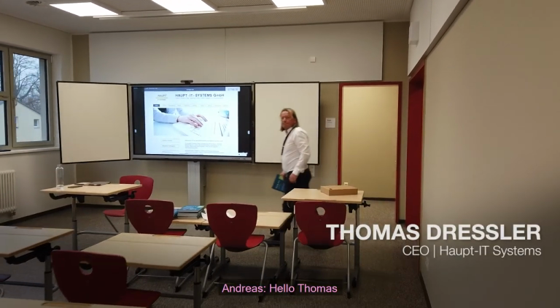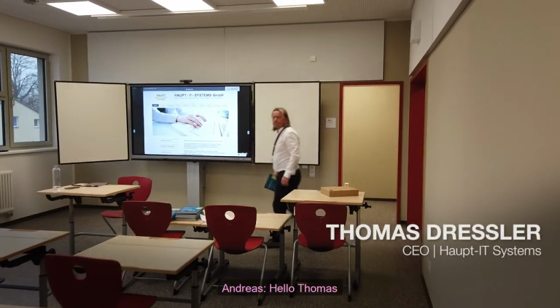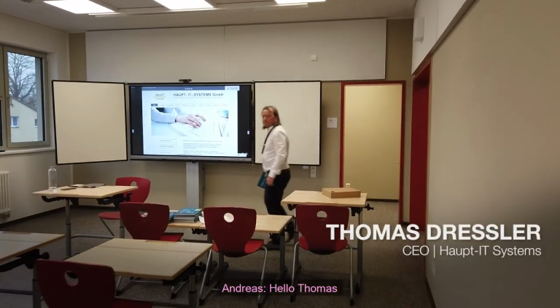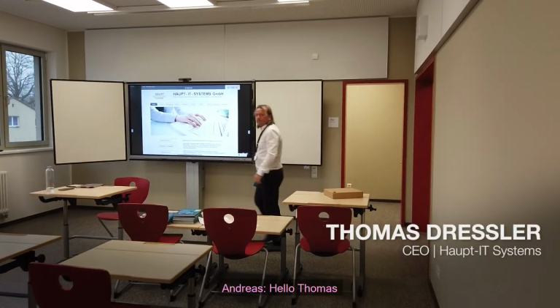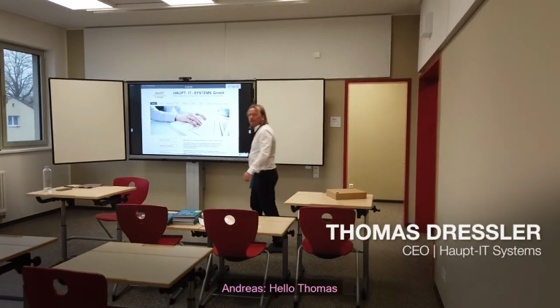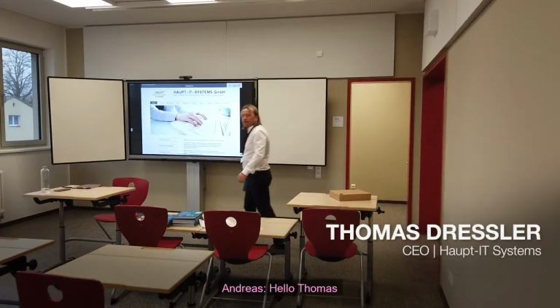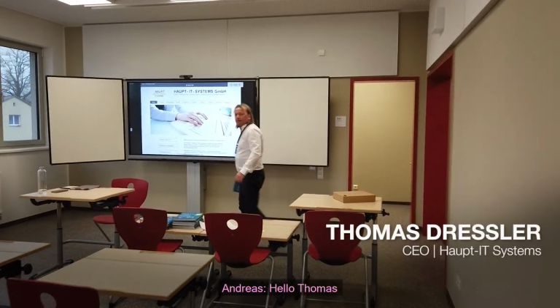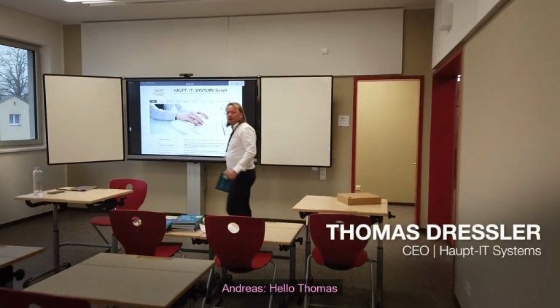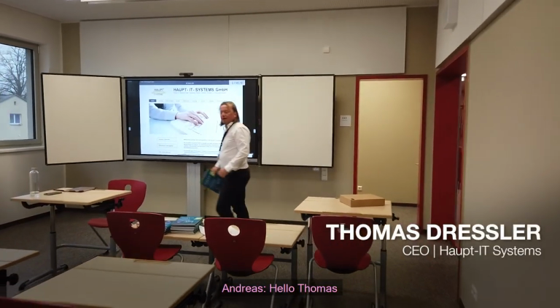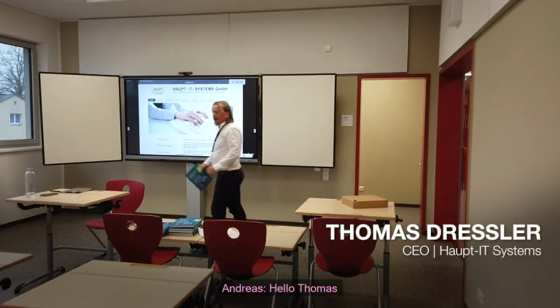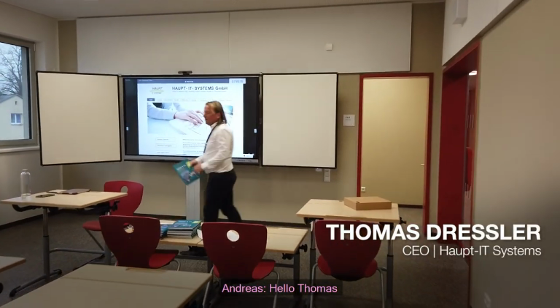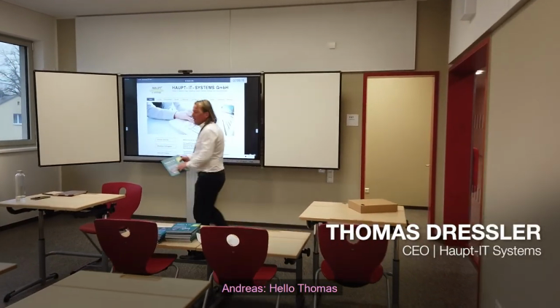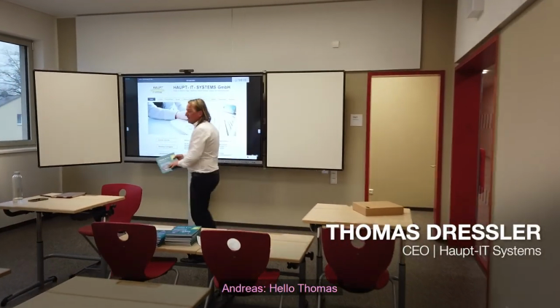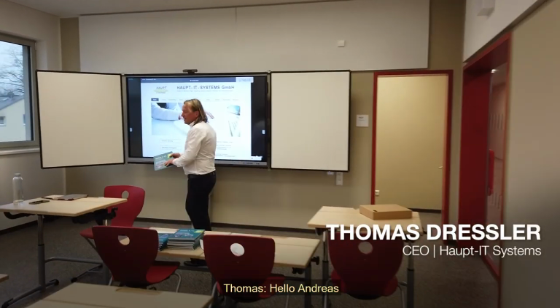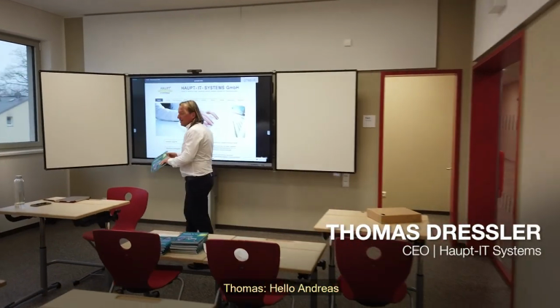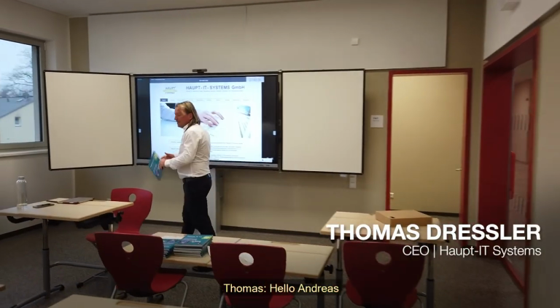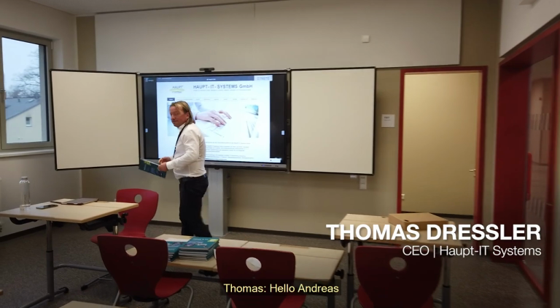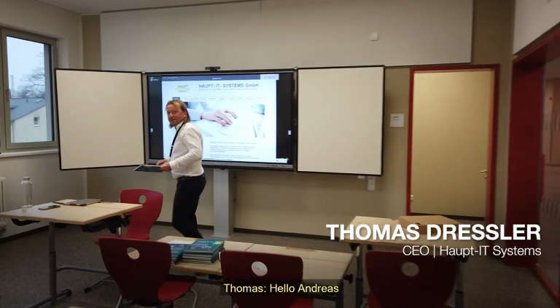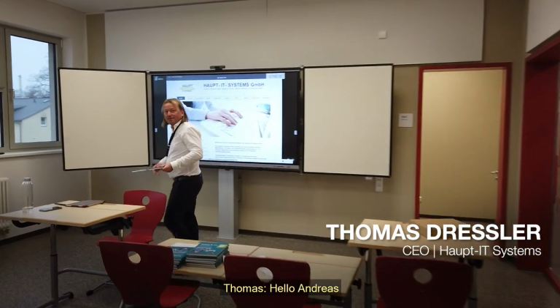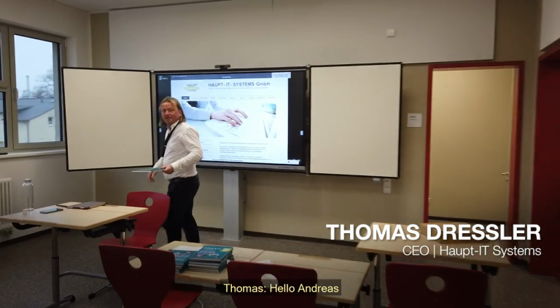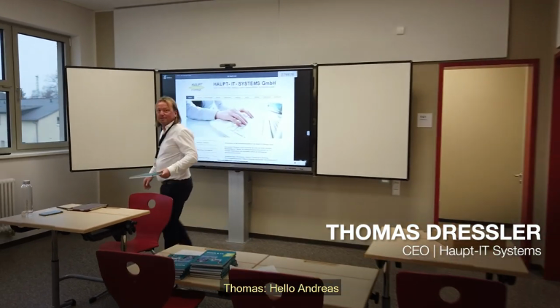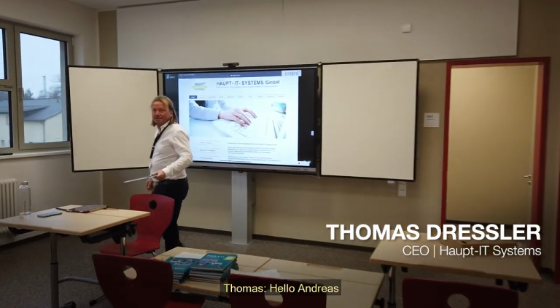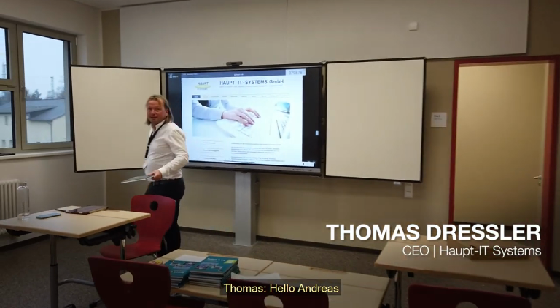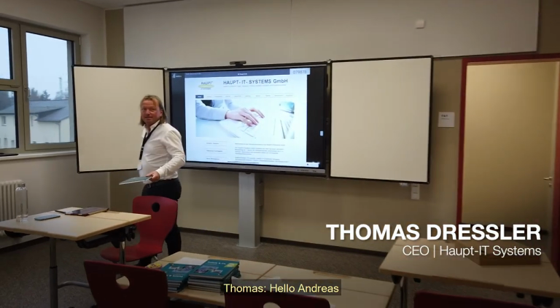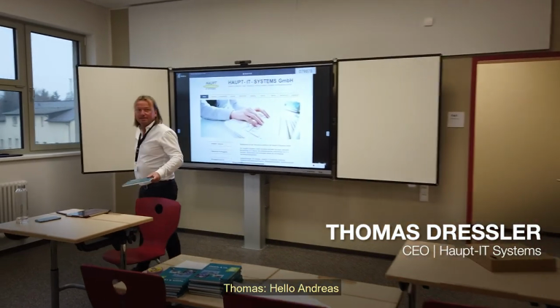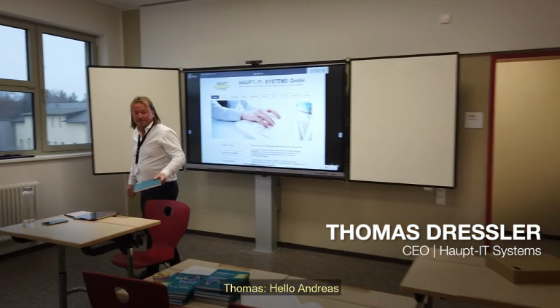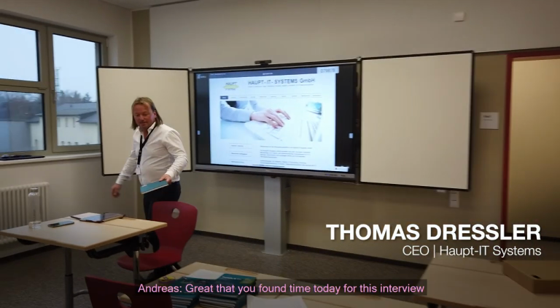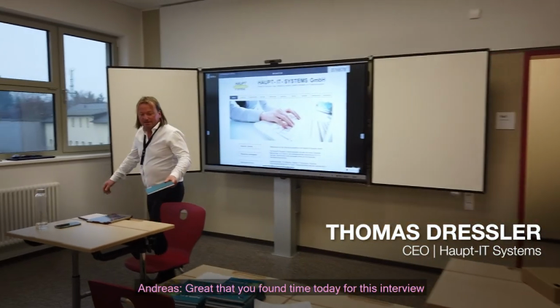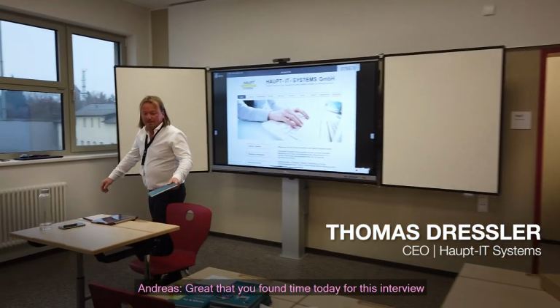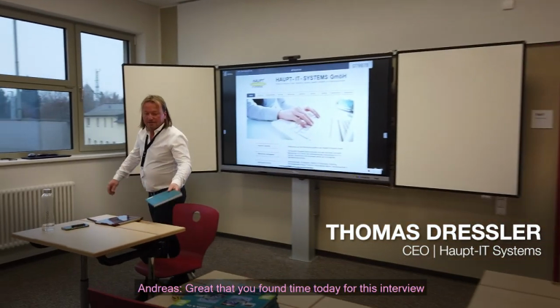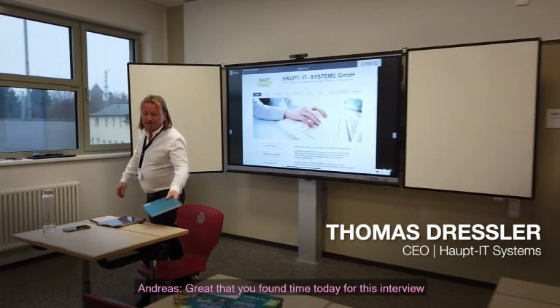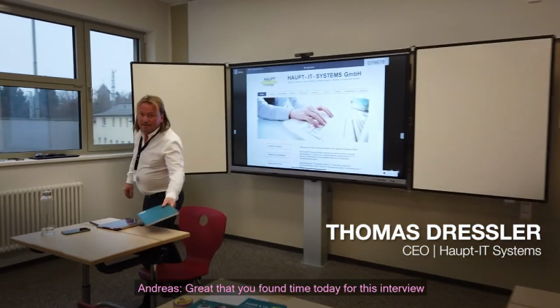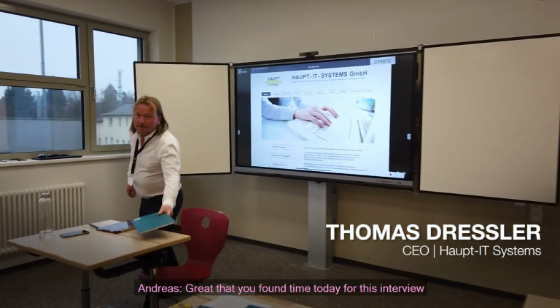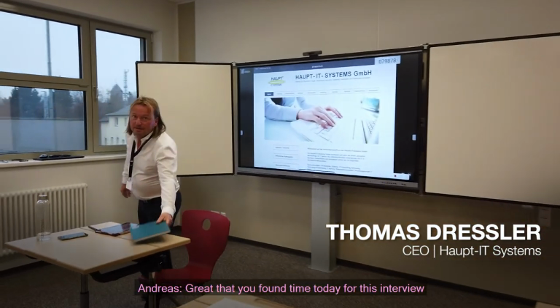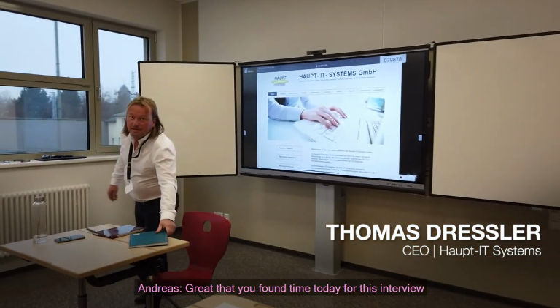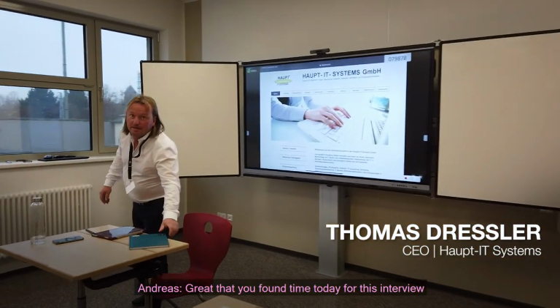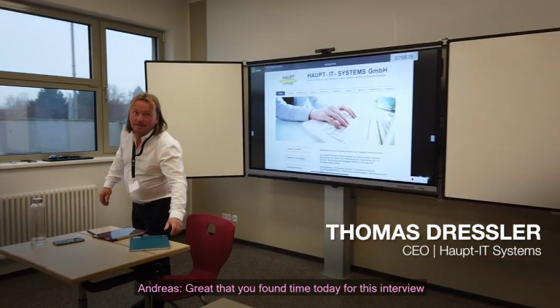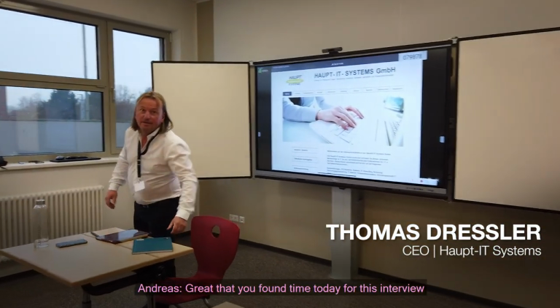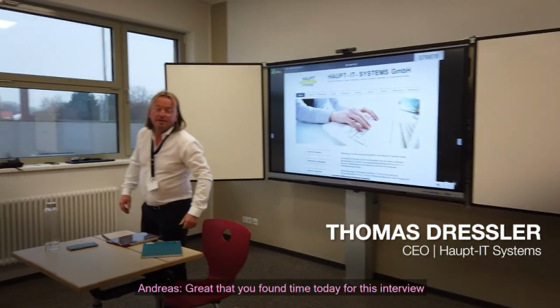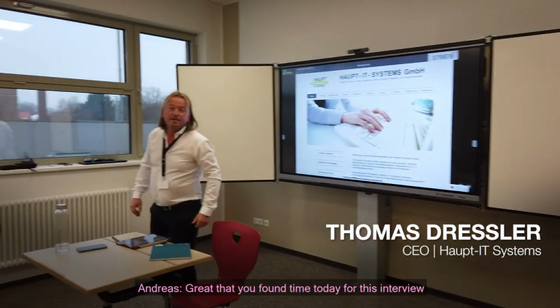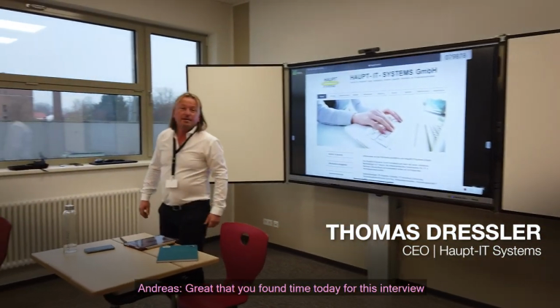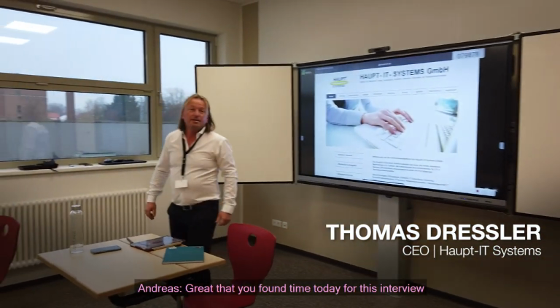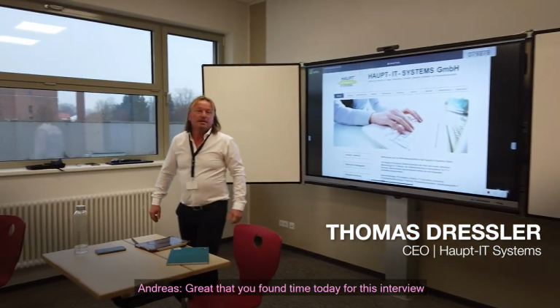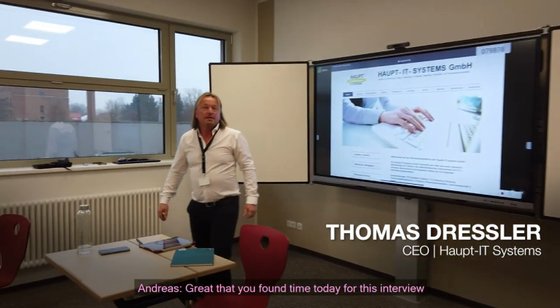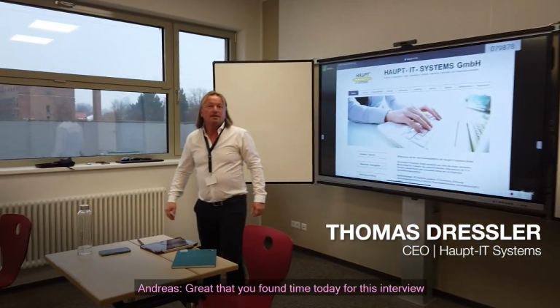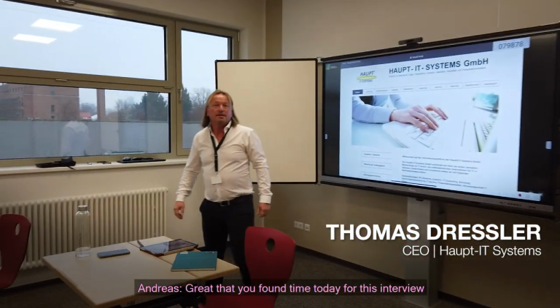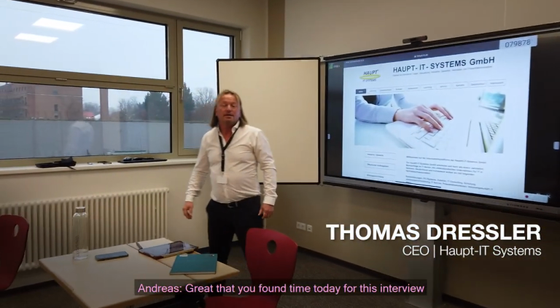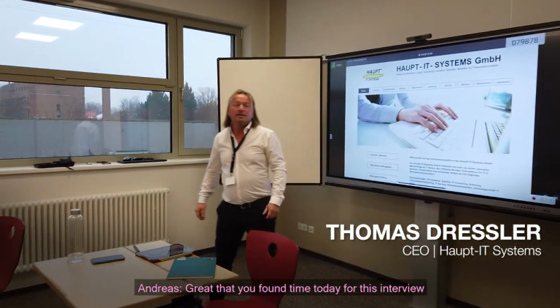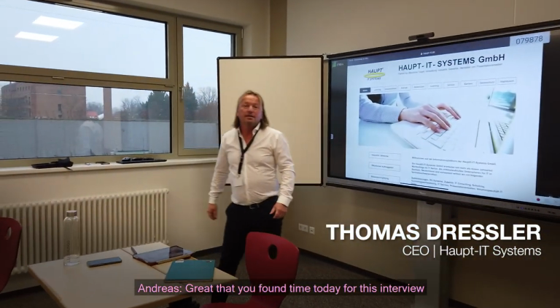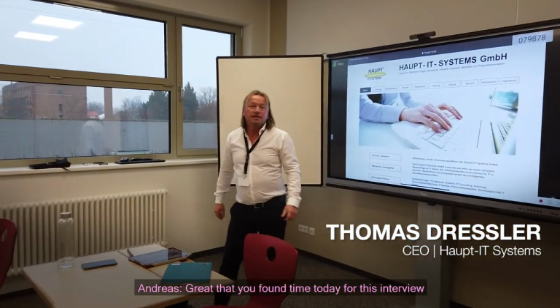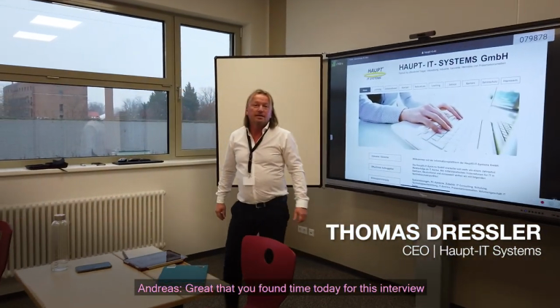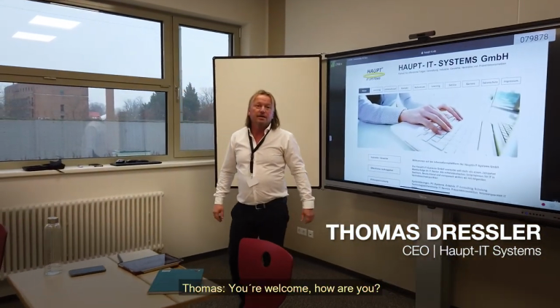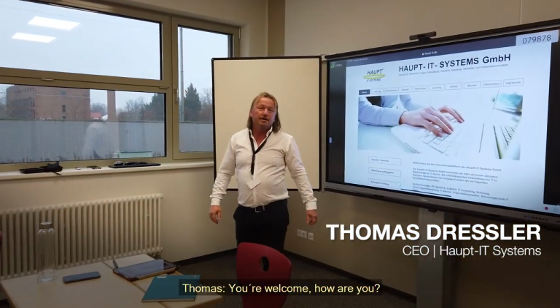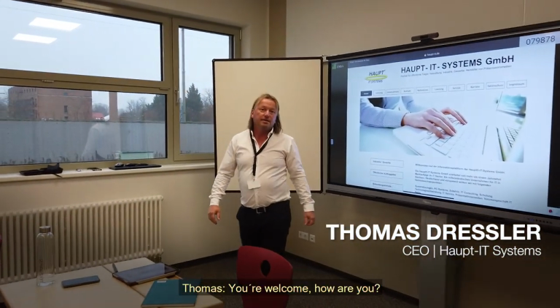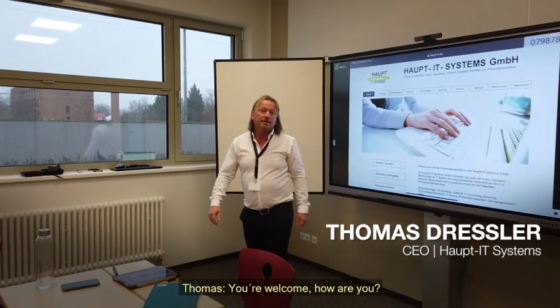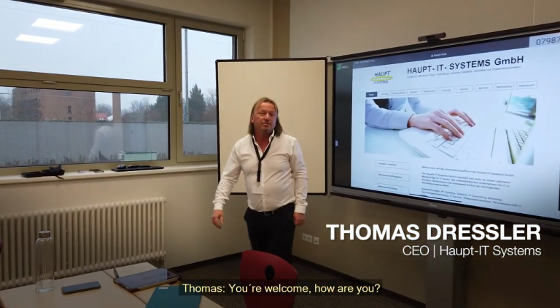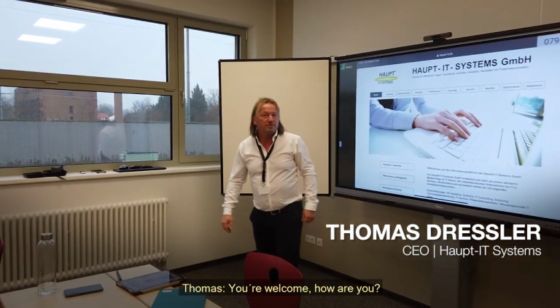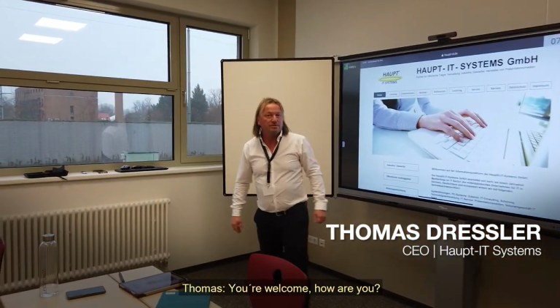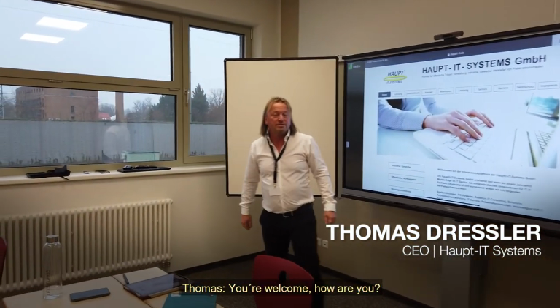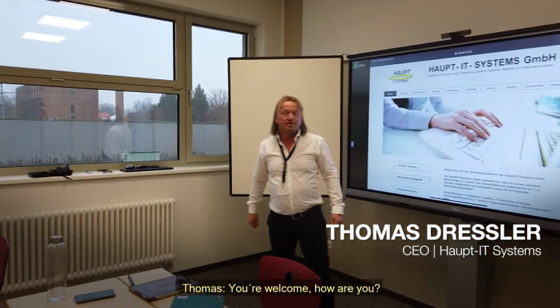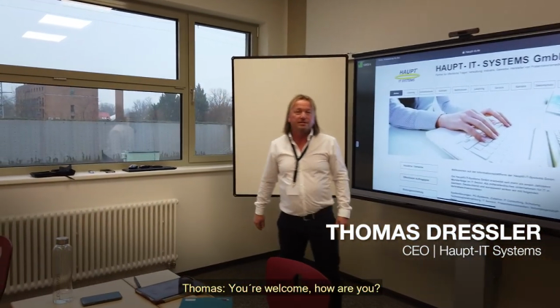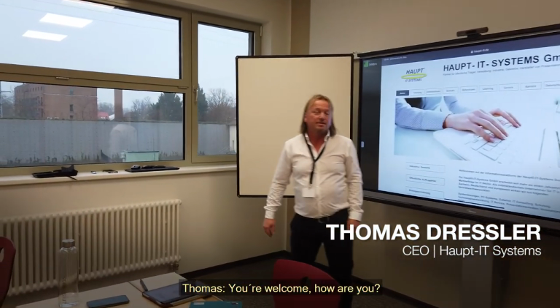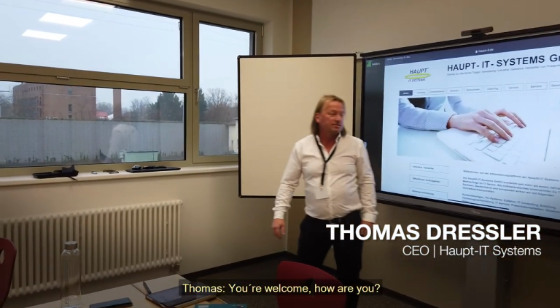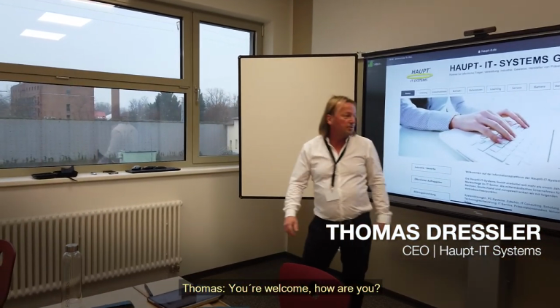Hello Thomas. Hello Andreas. It's nice that you have time for this interview.